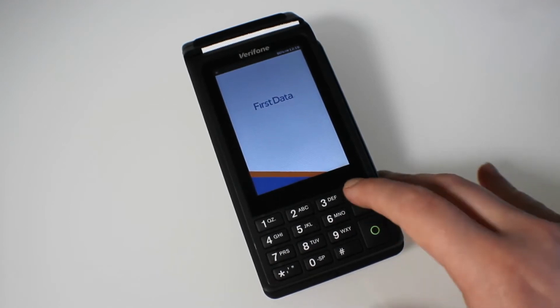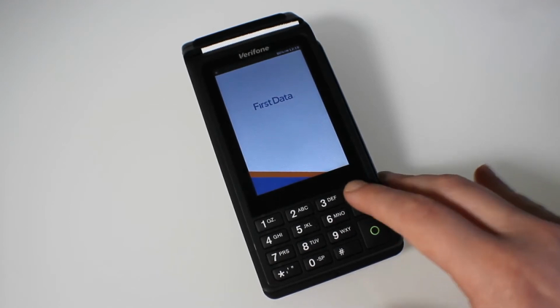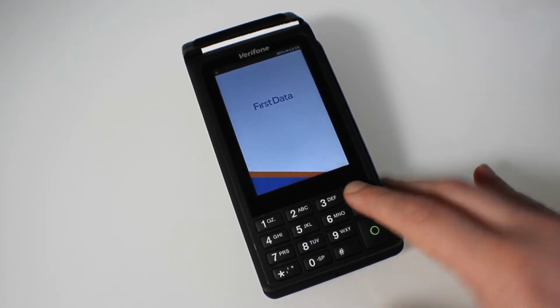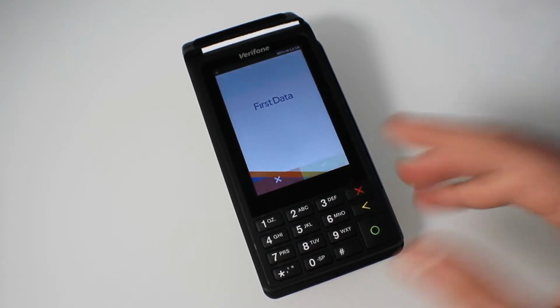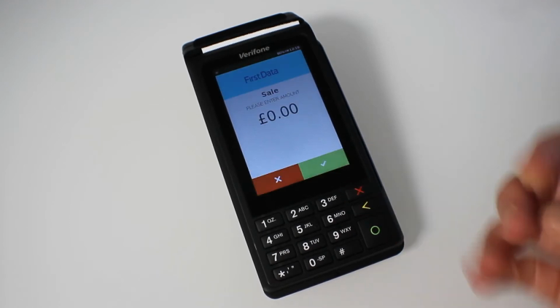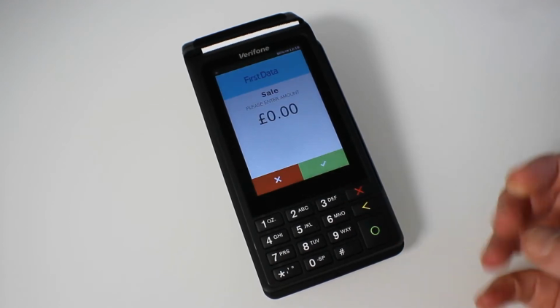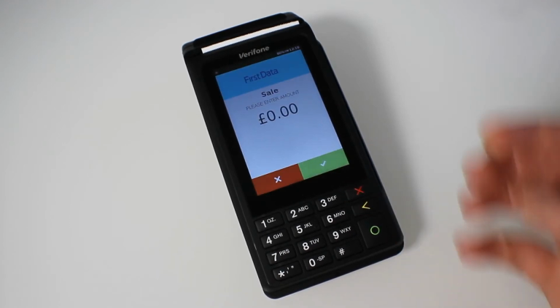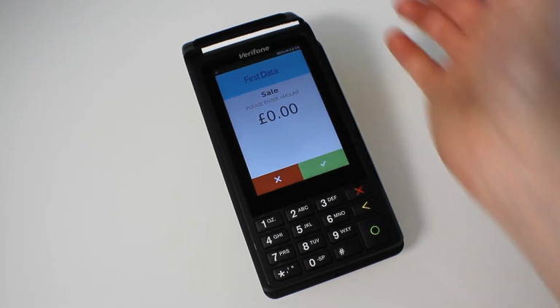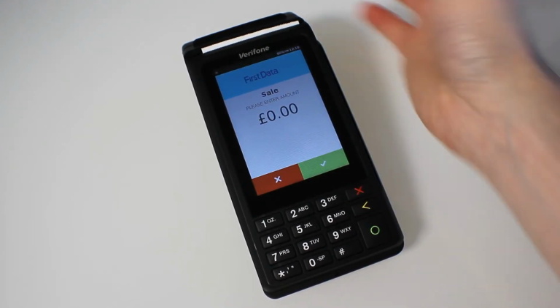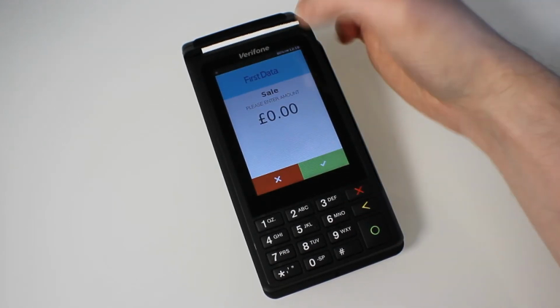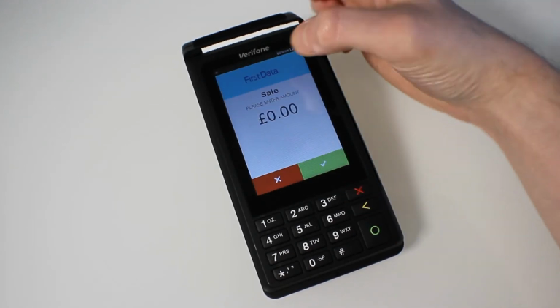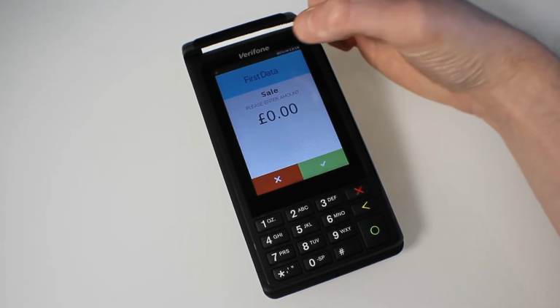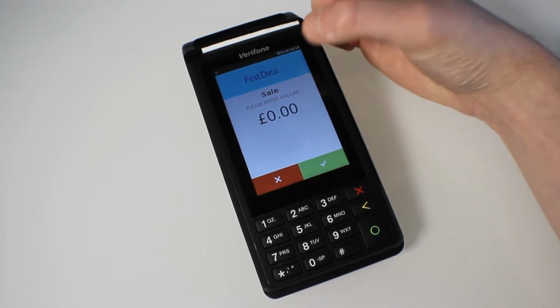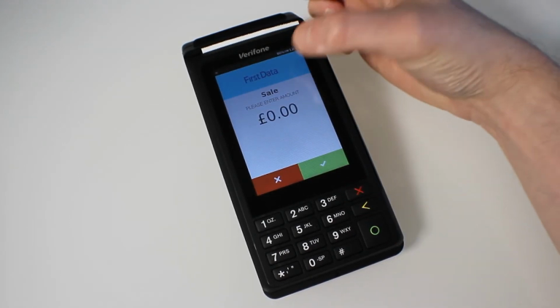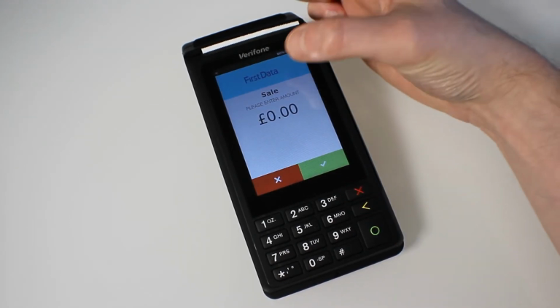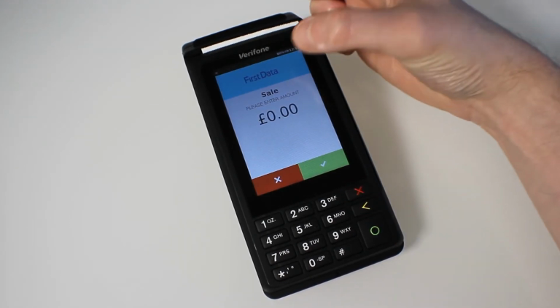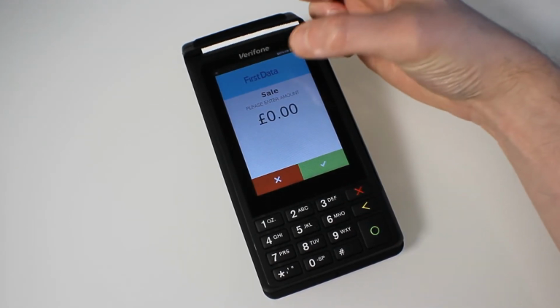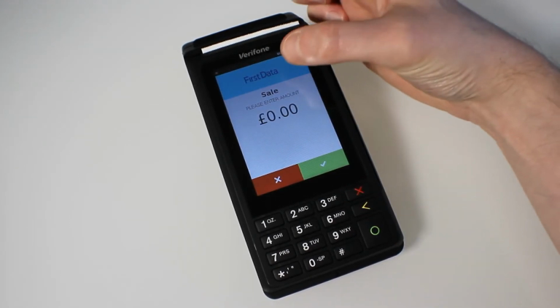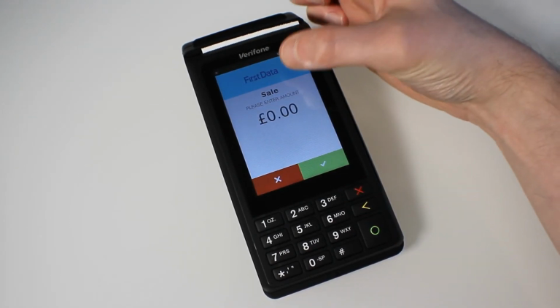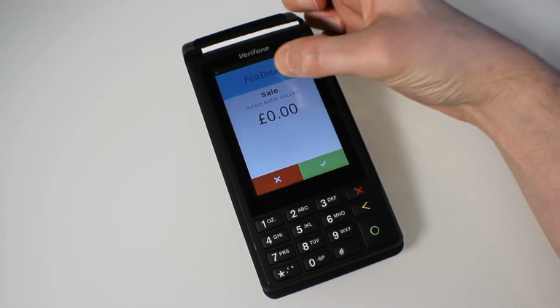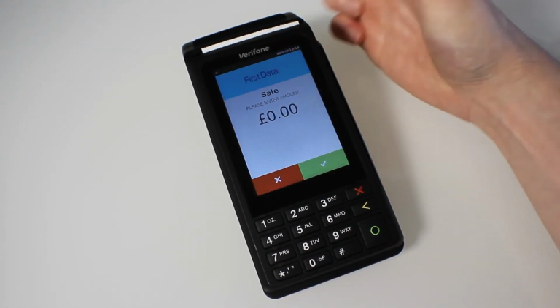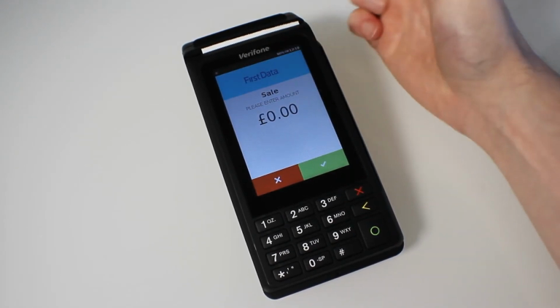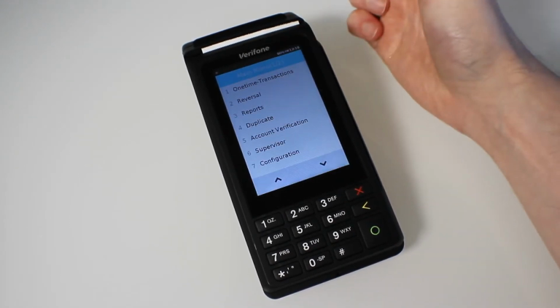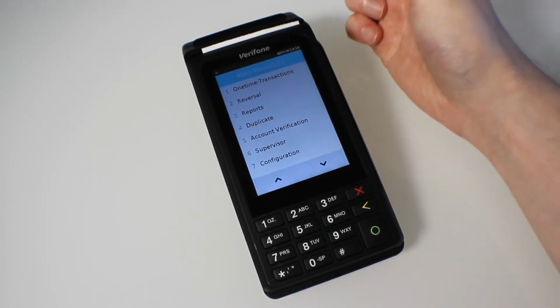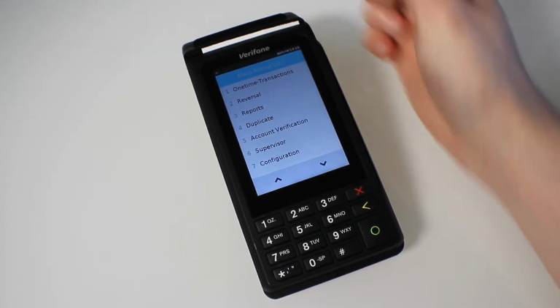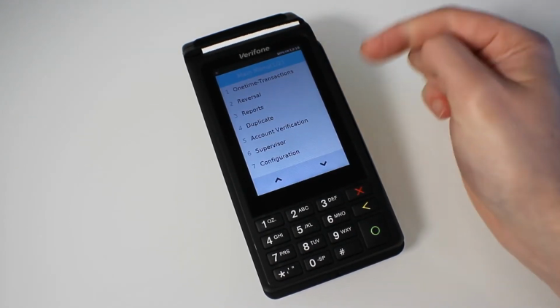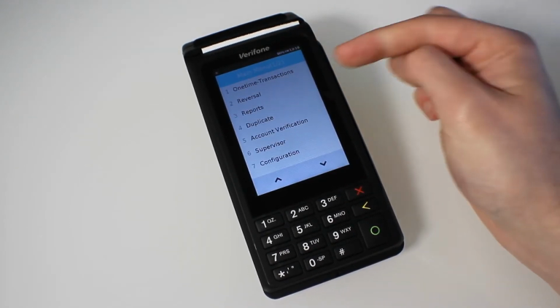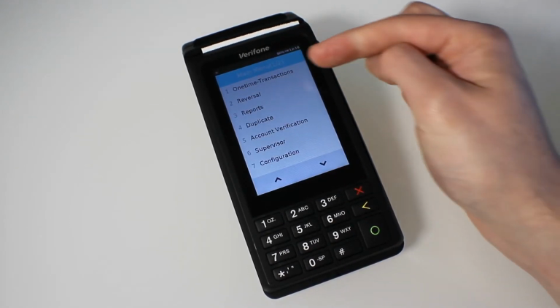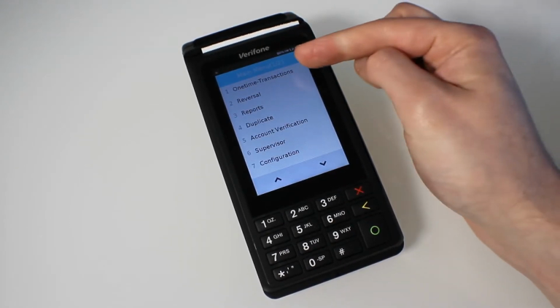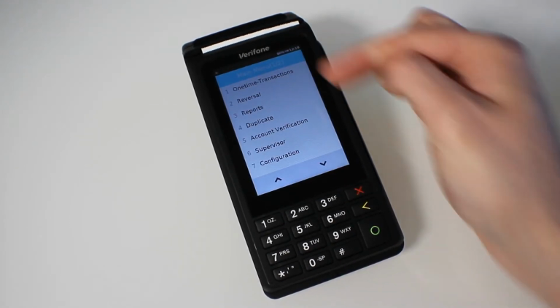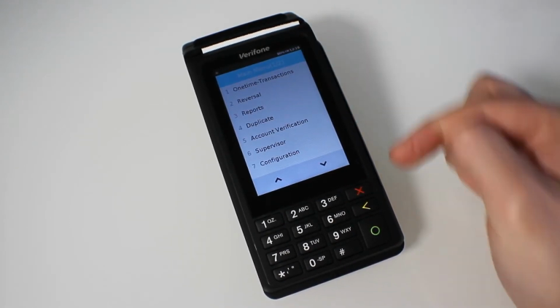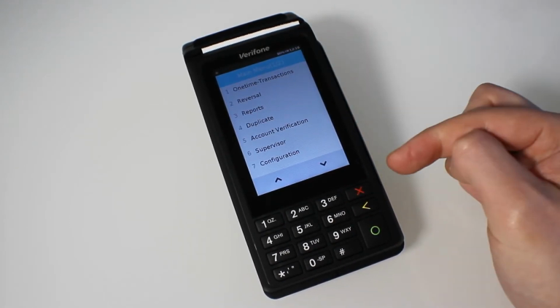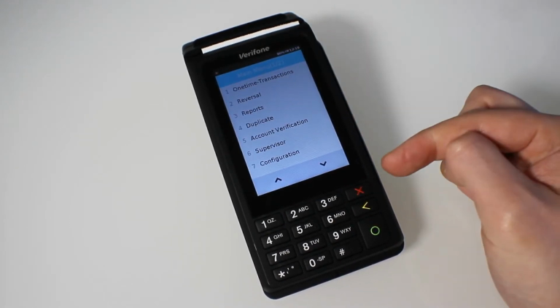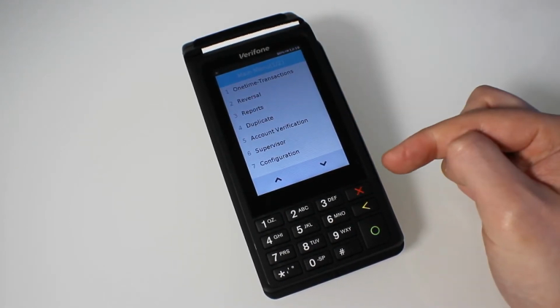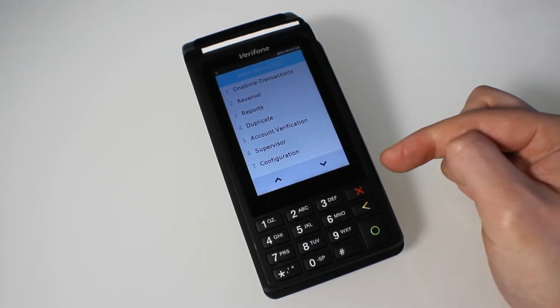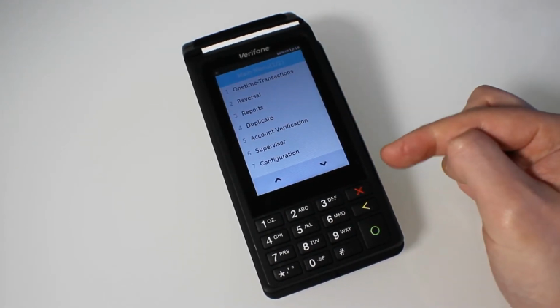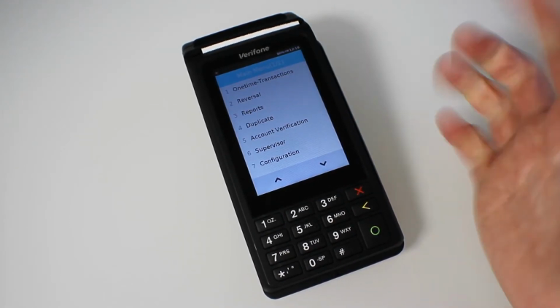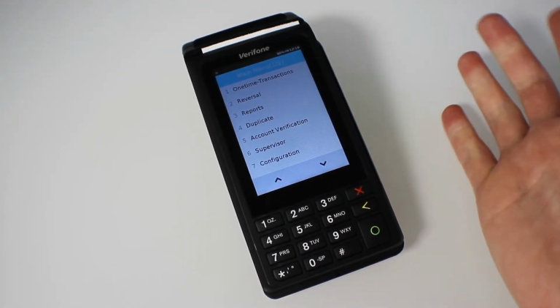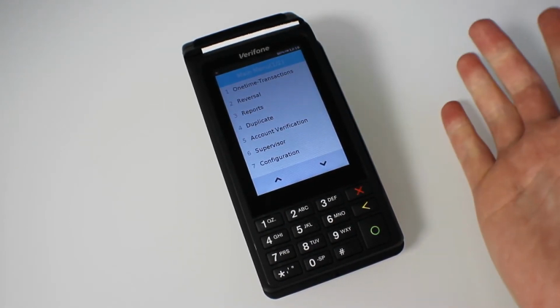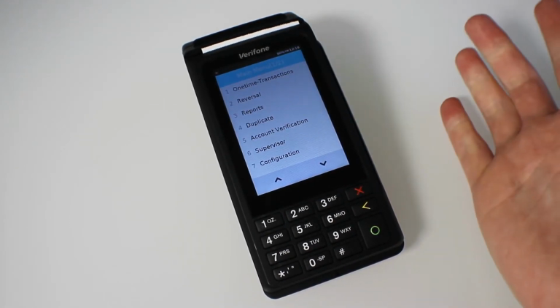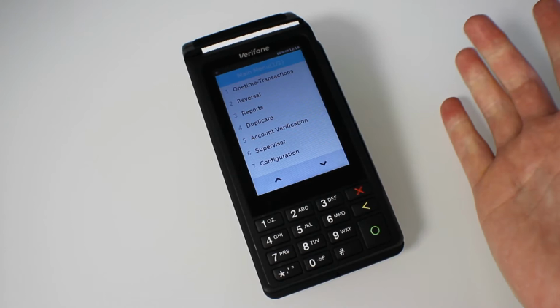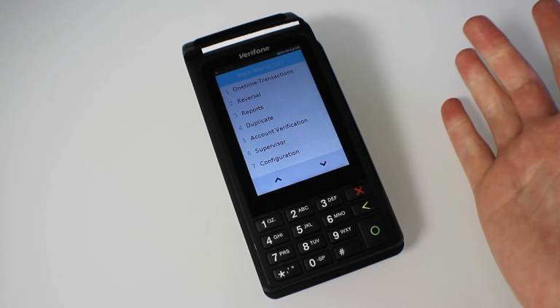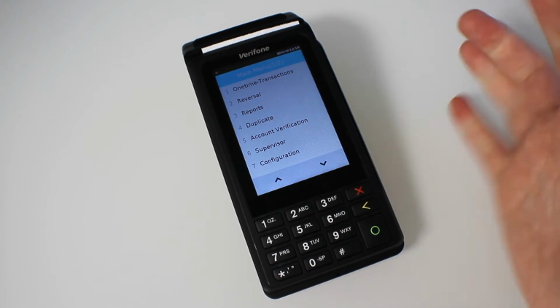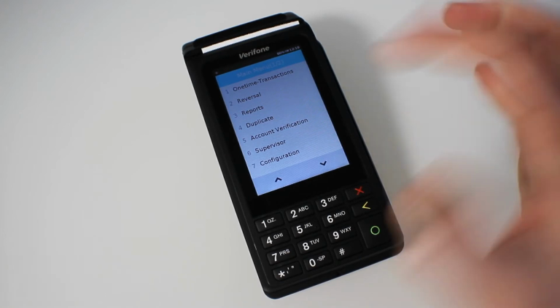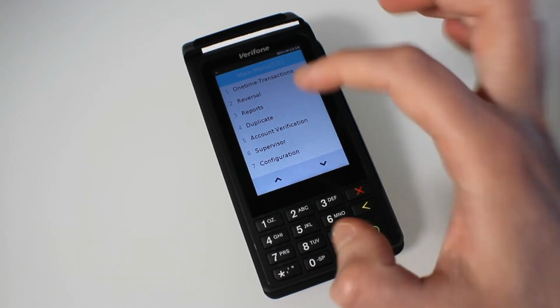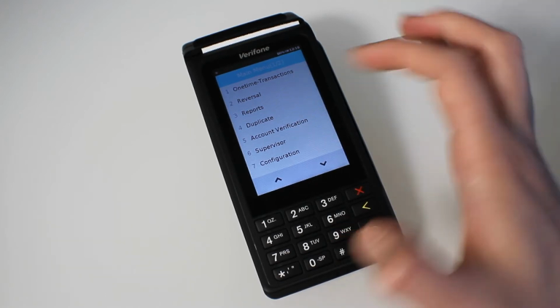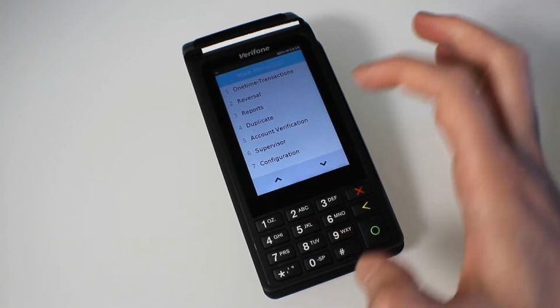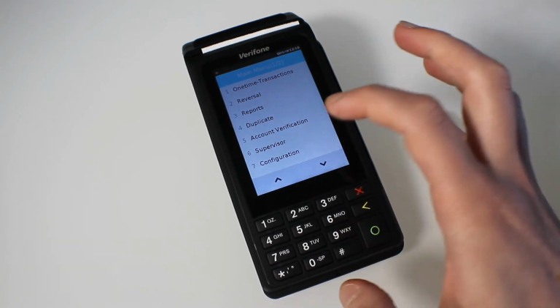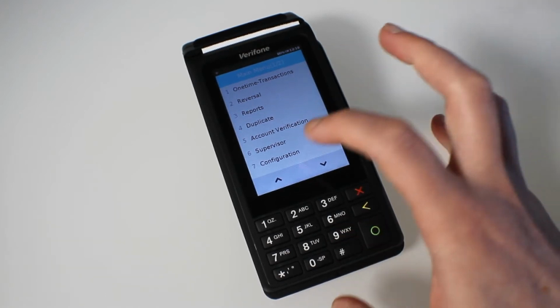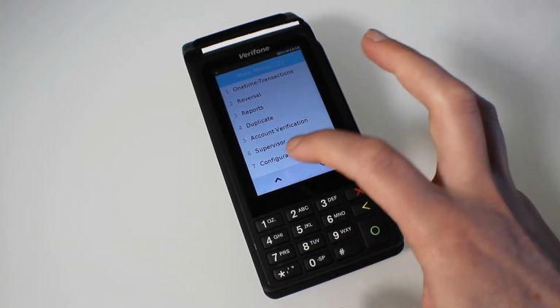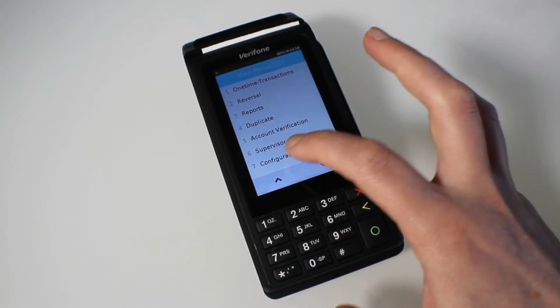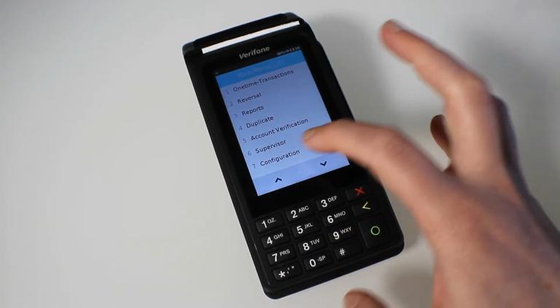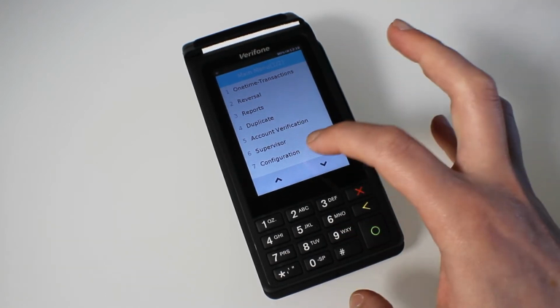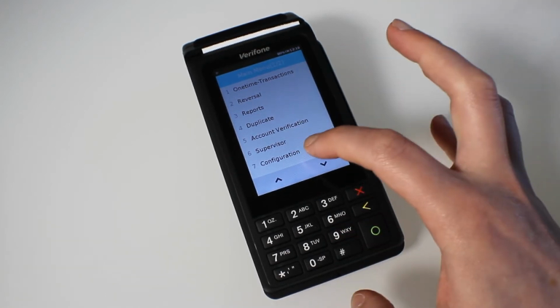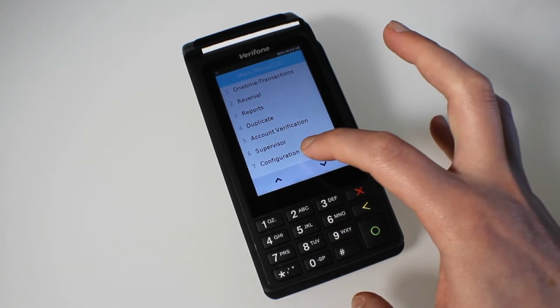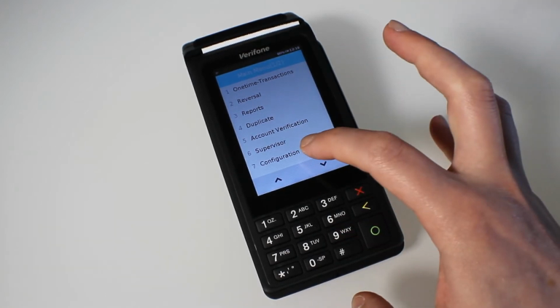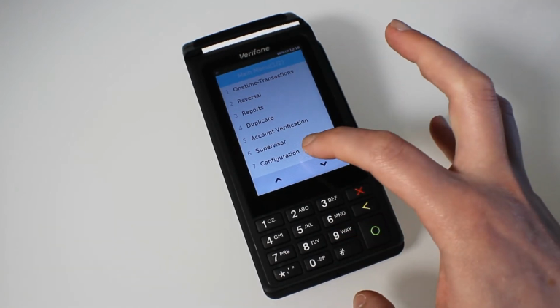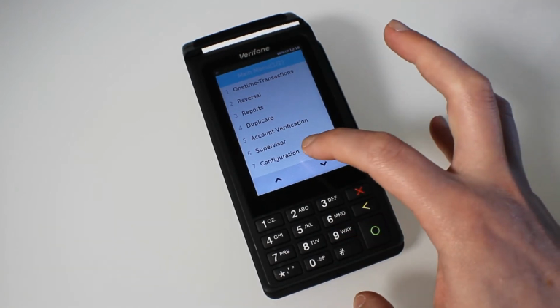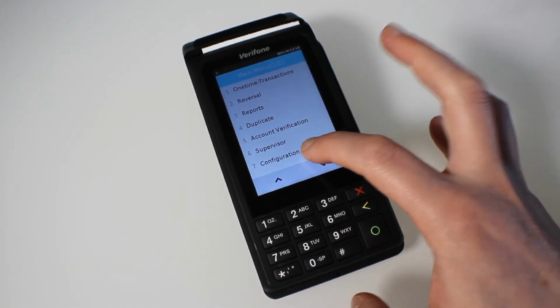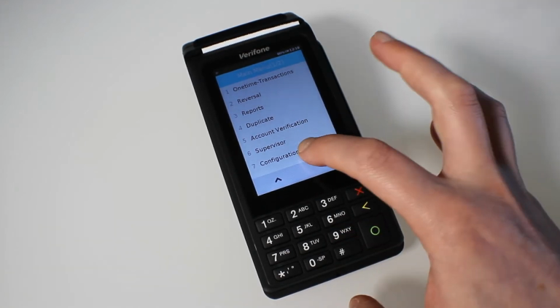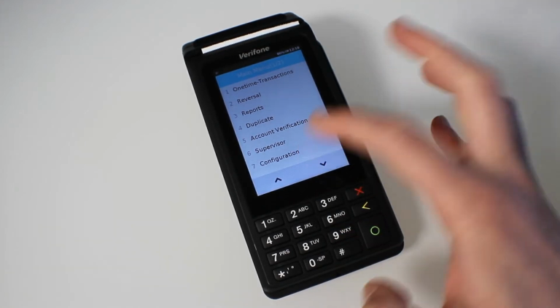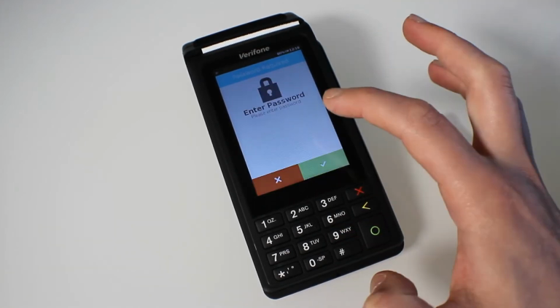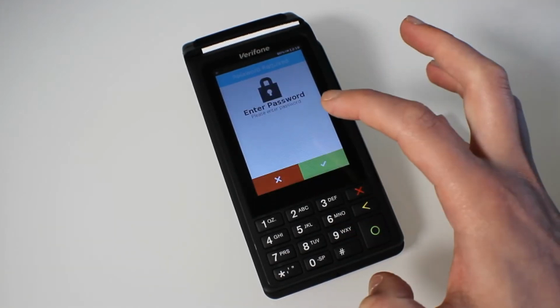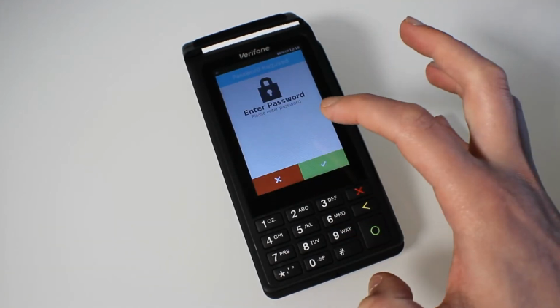So first off, the blue box at the top — this is all your option menus that you'll need to use for the terminal. Go to configuration at the bottom of the screen.